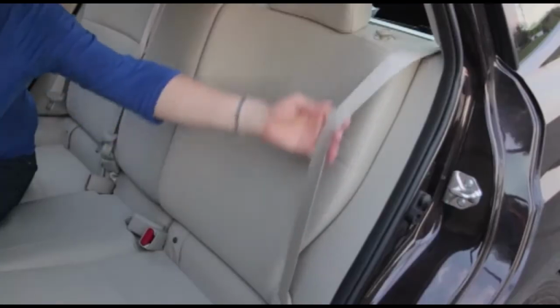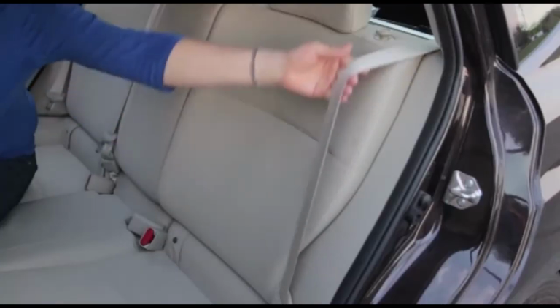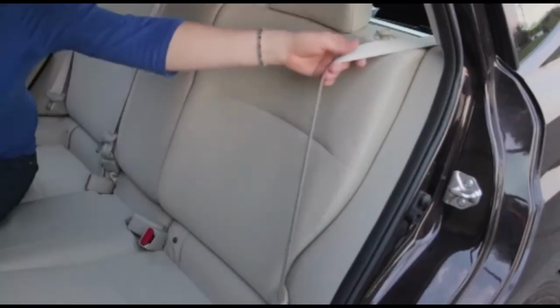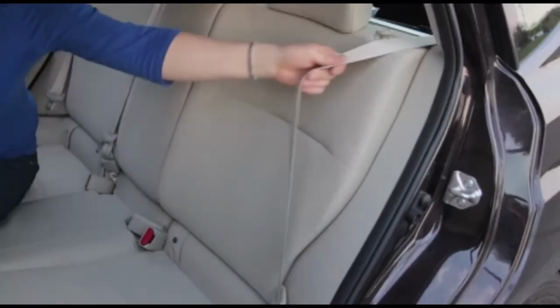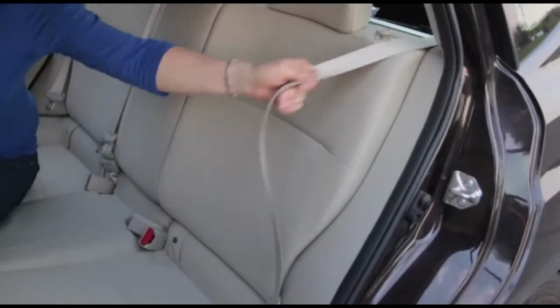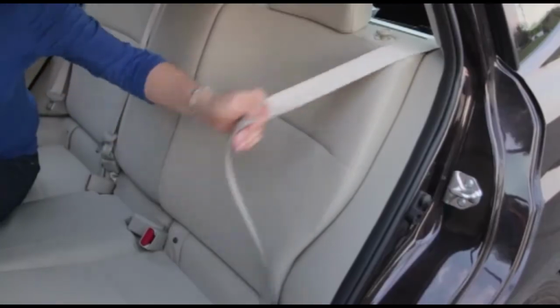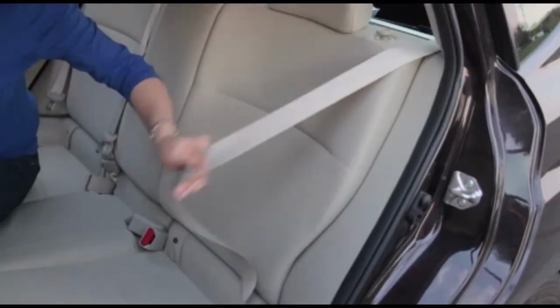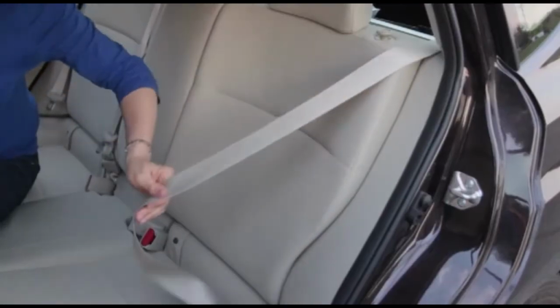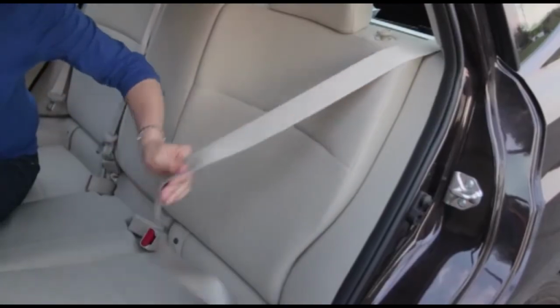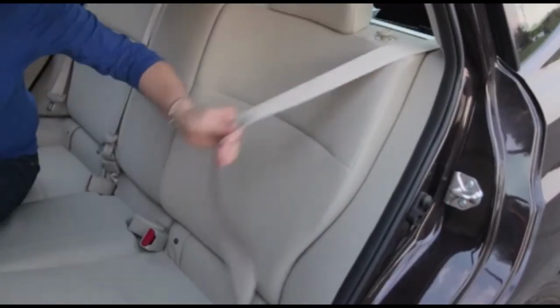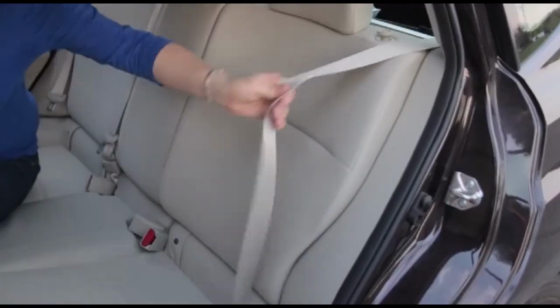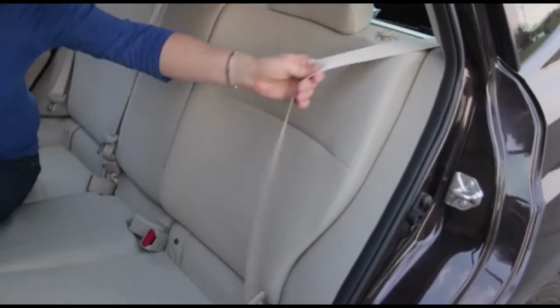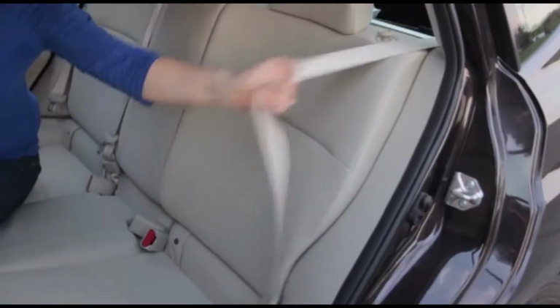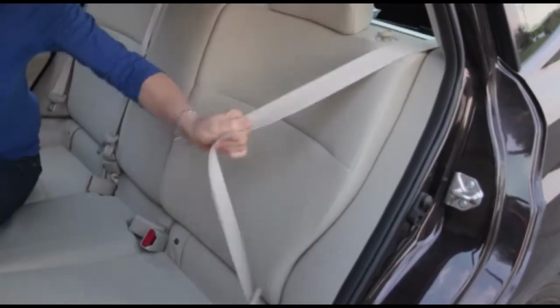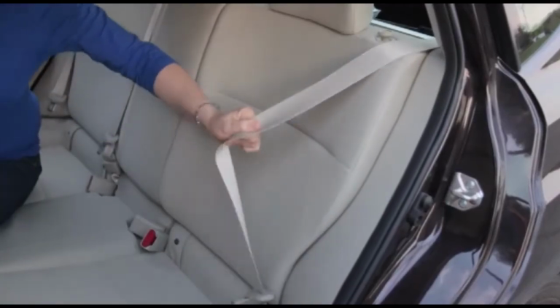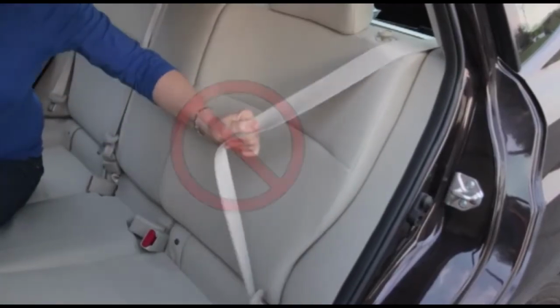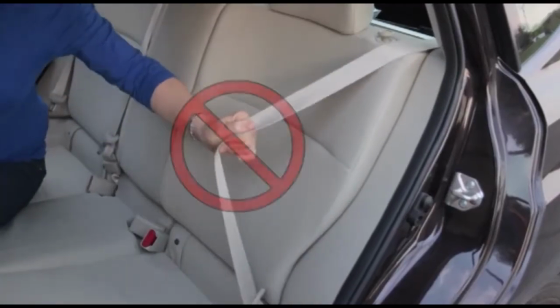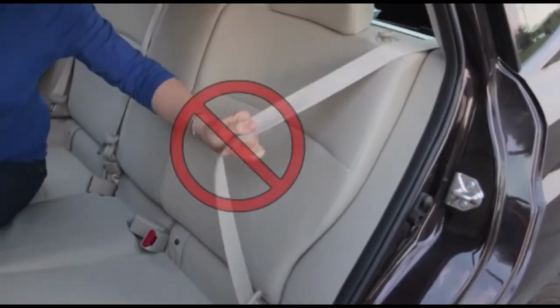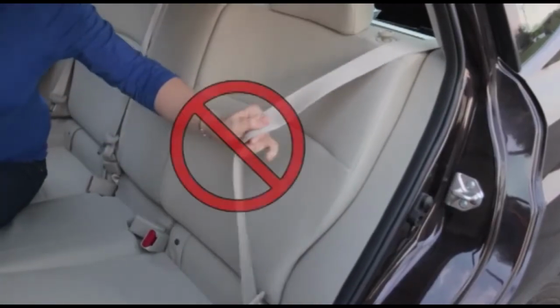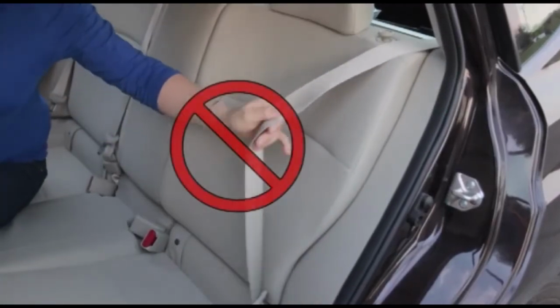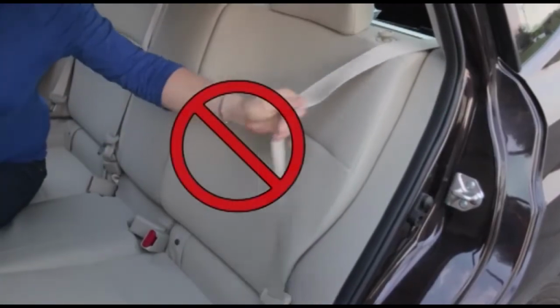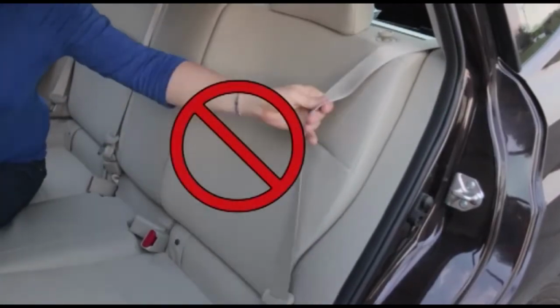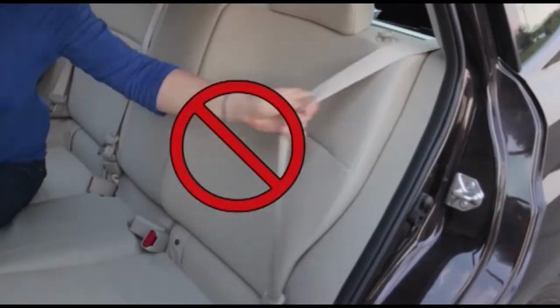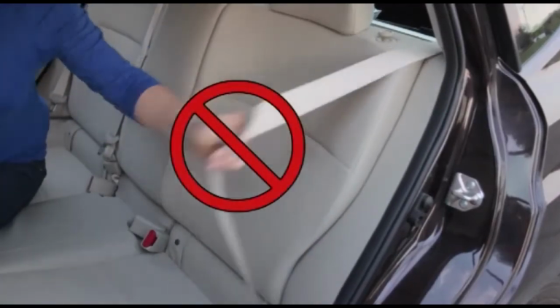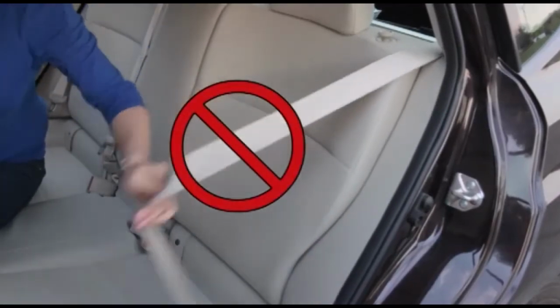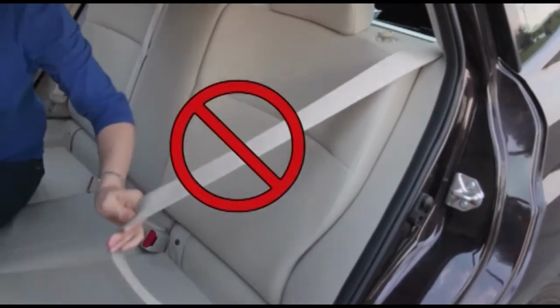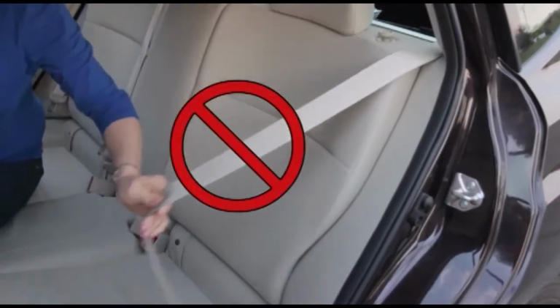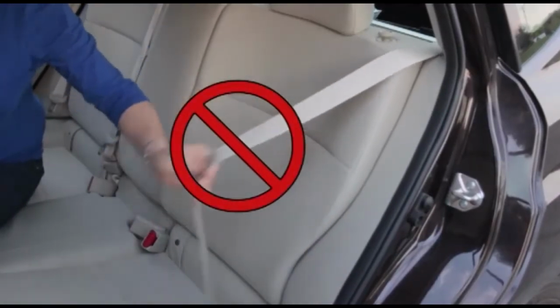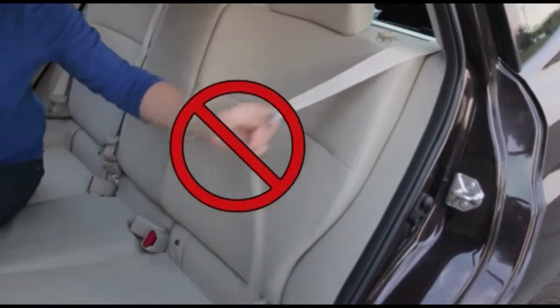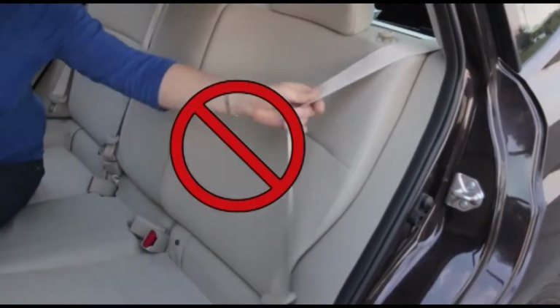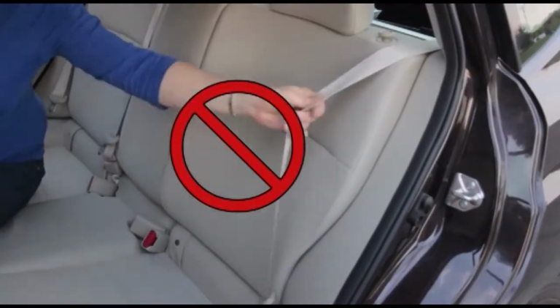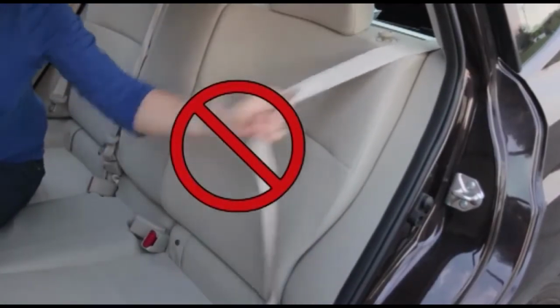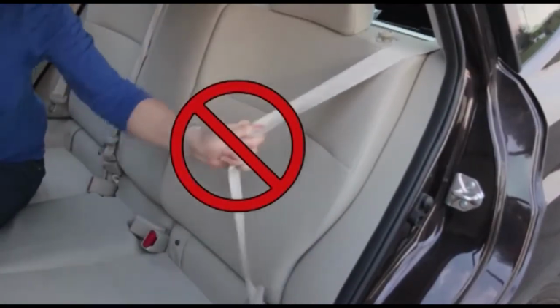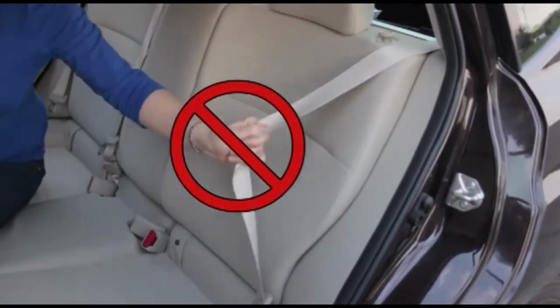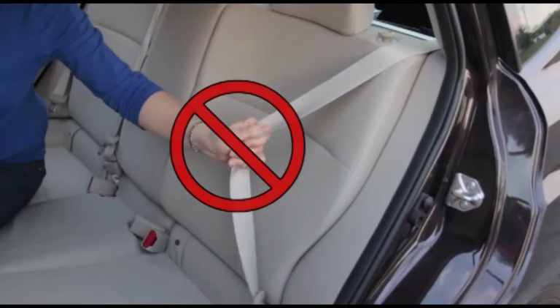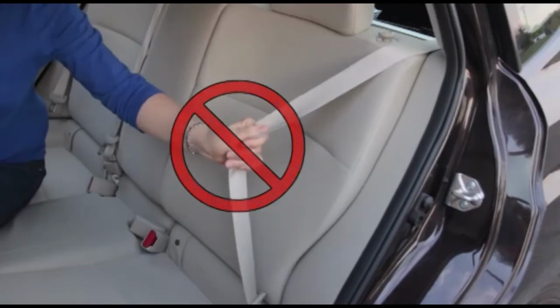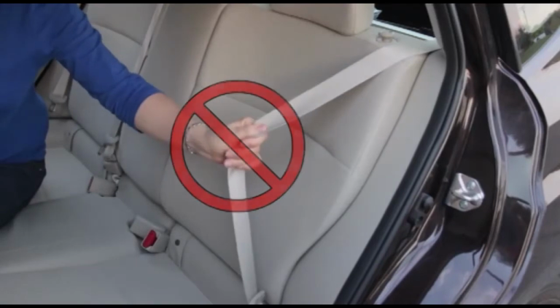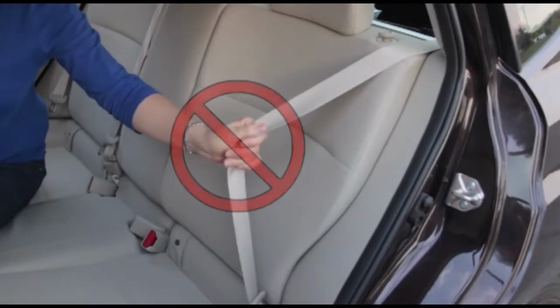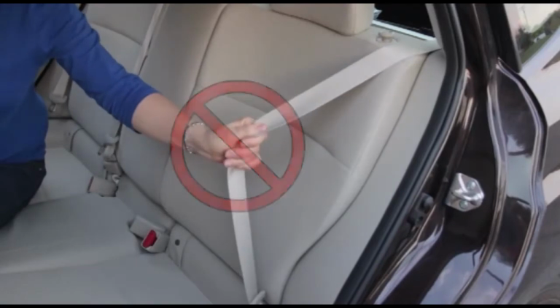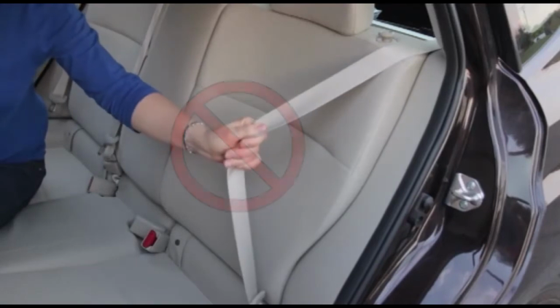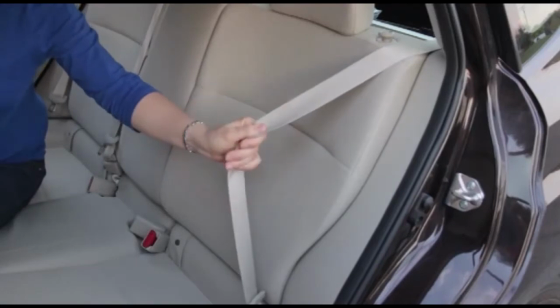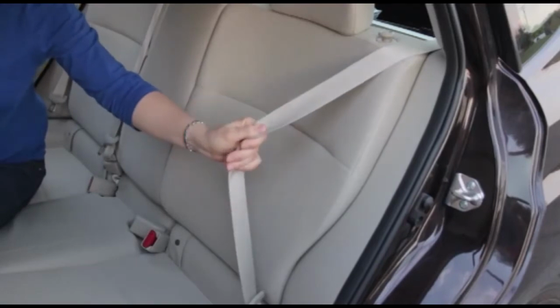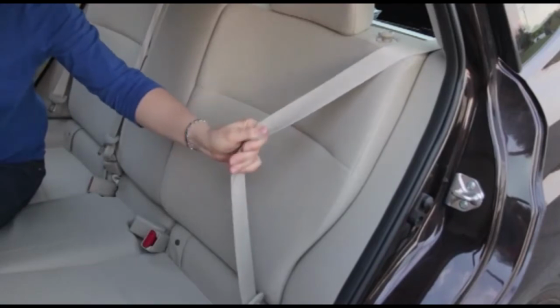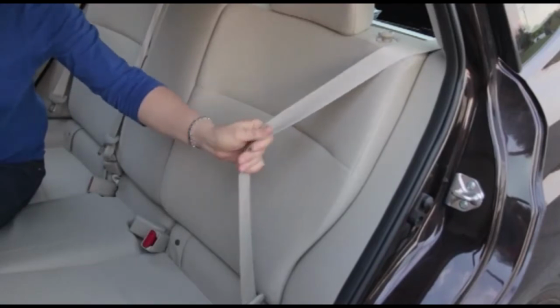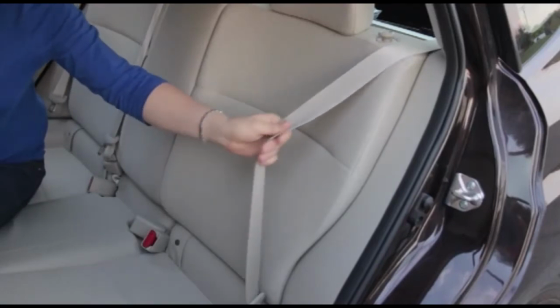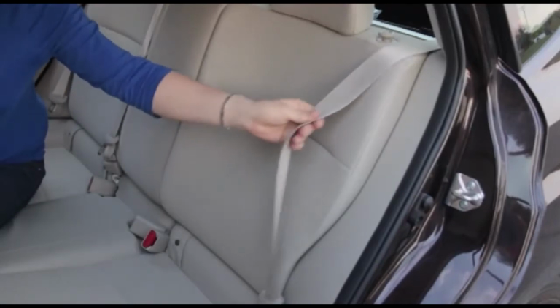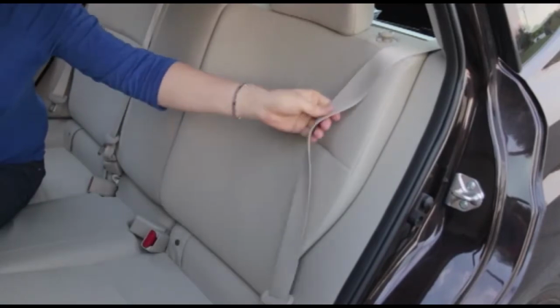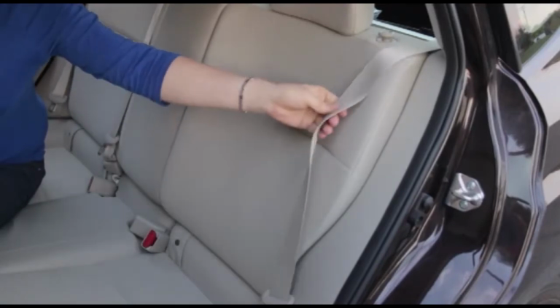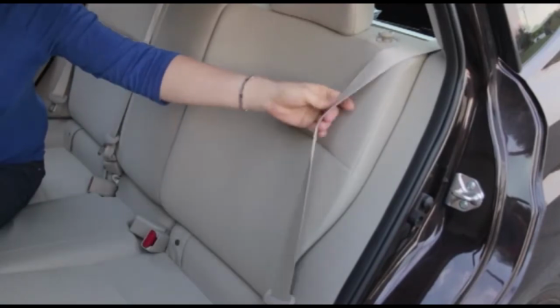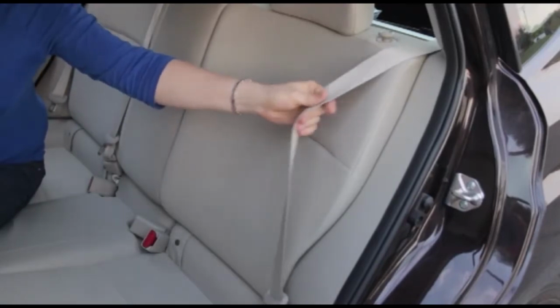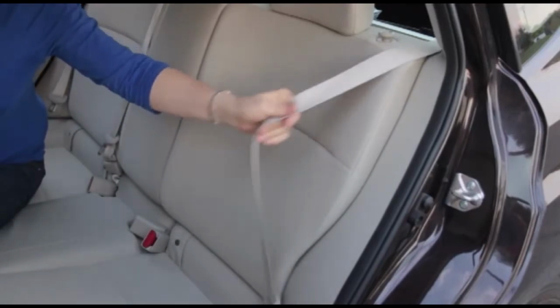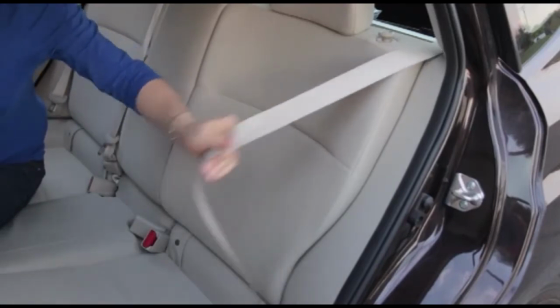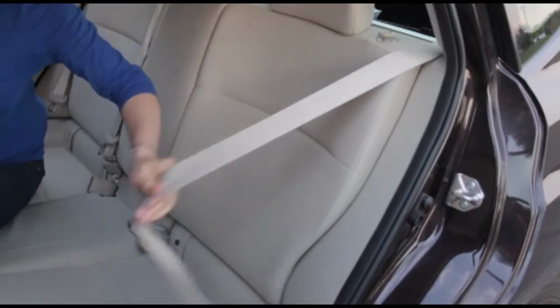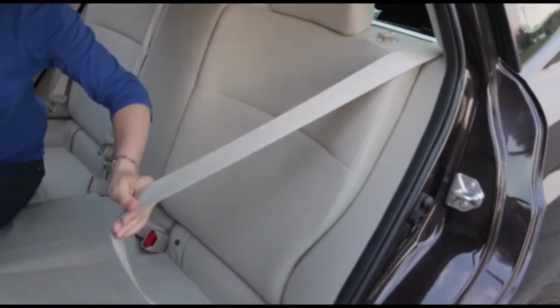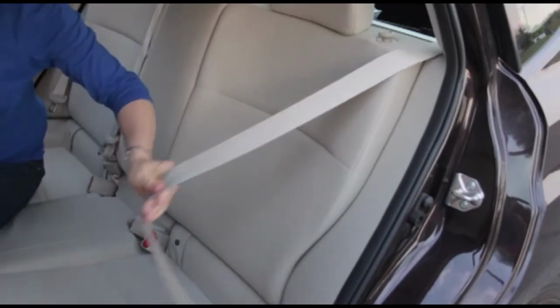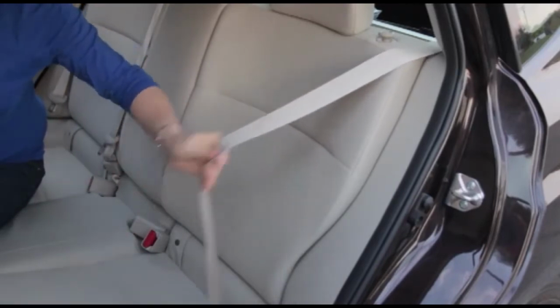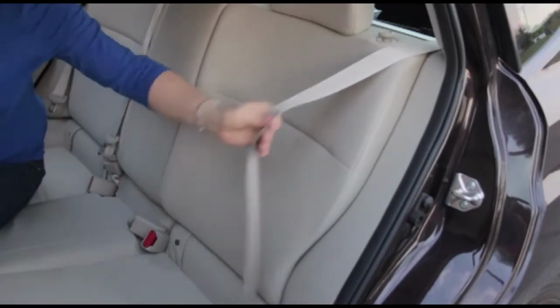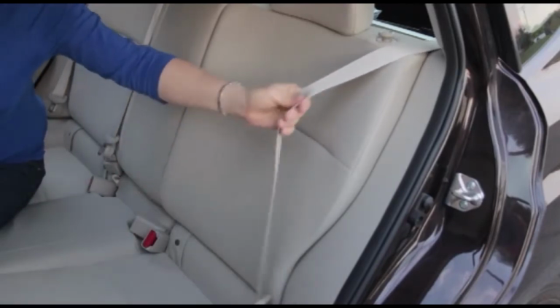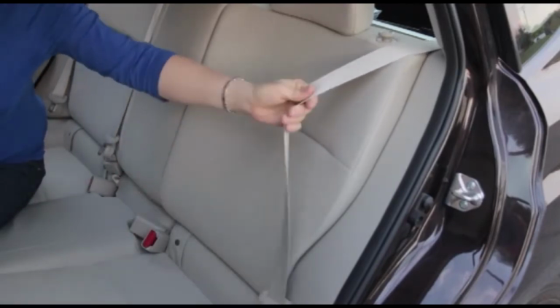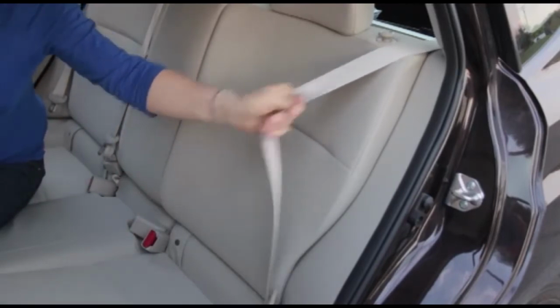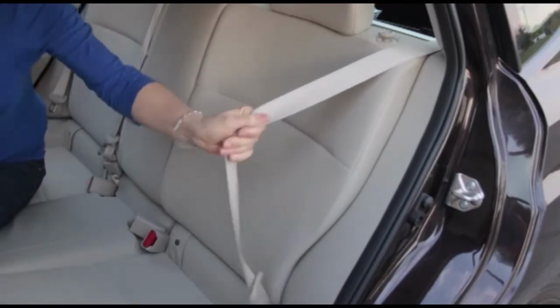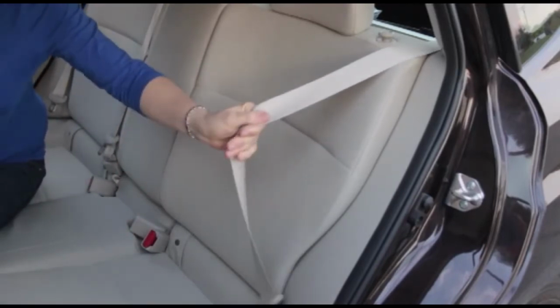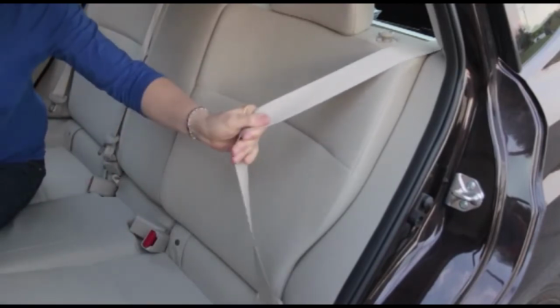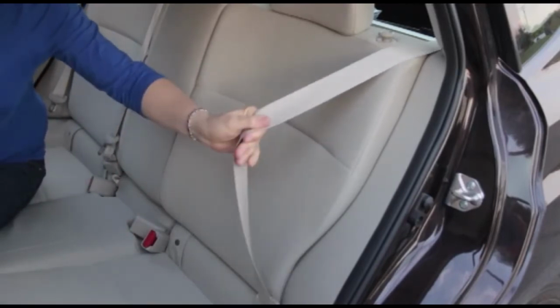One side note: don't jerk quickly on a seat belt, as you may think the retractor has locked when it really has not.